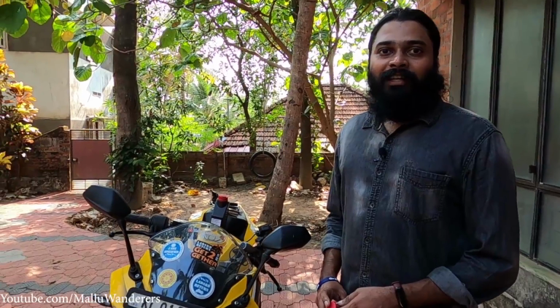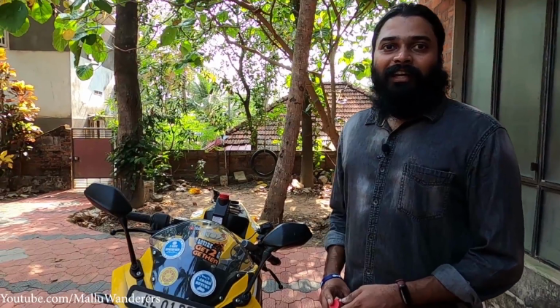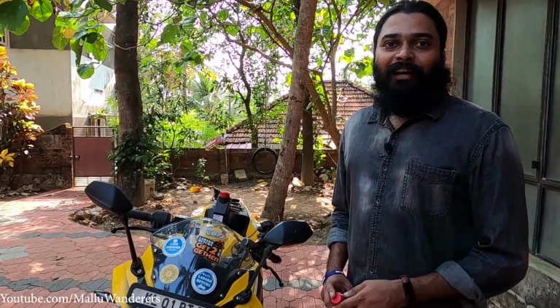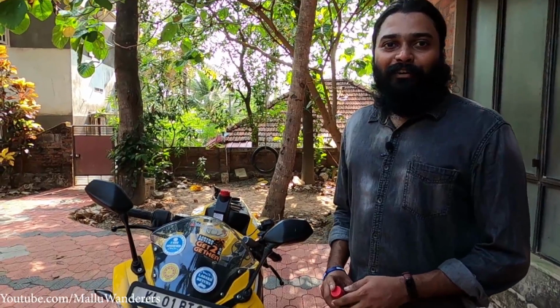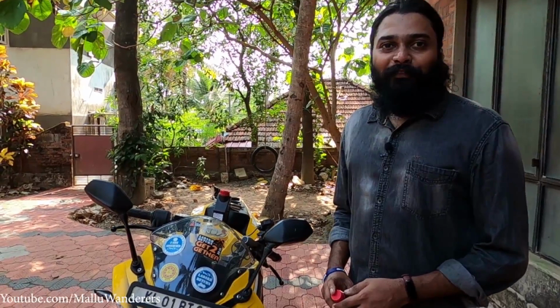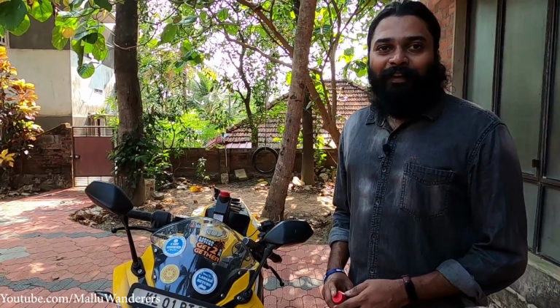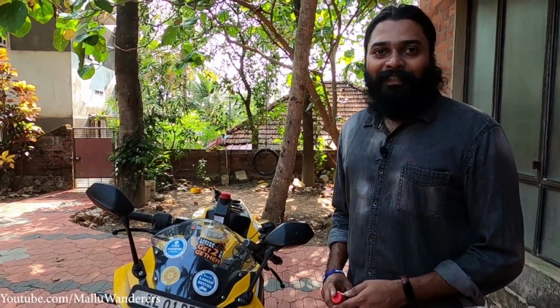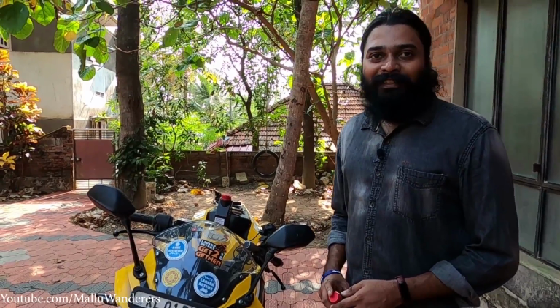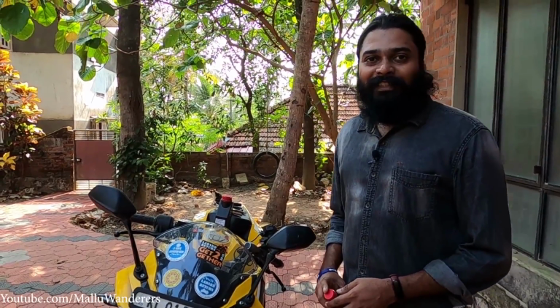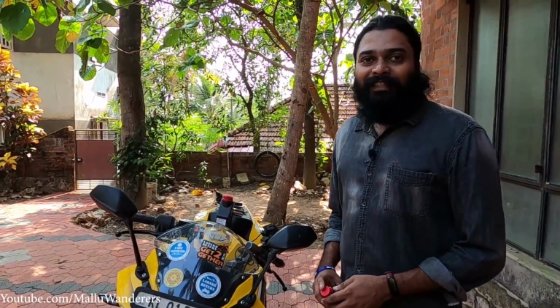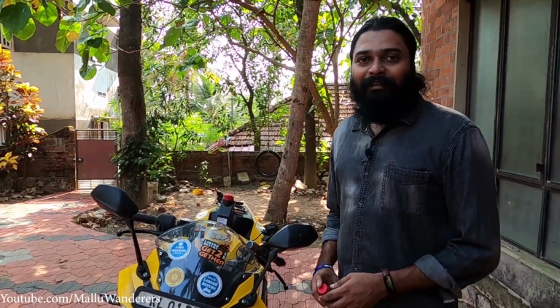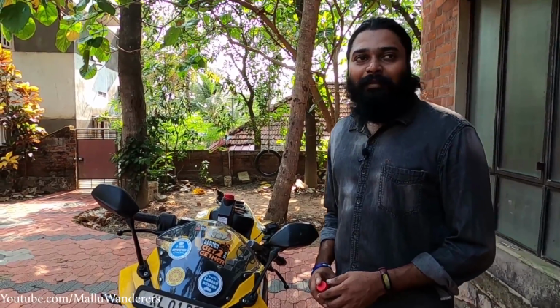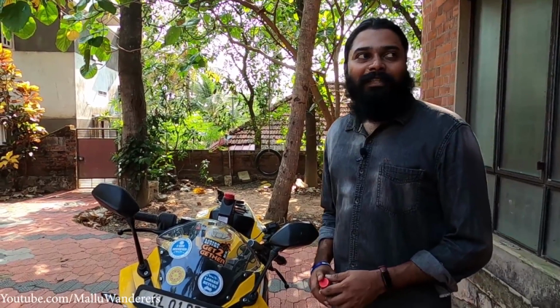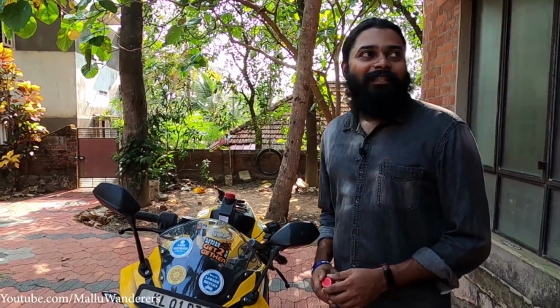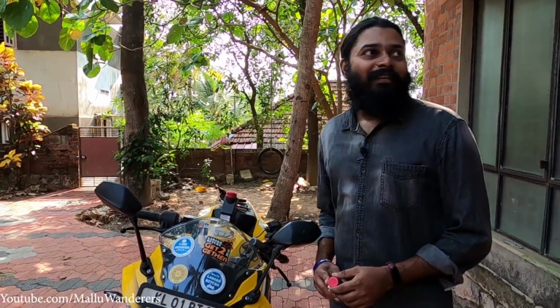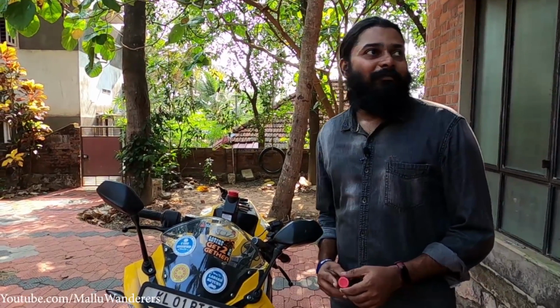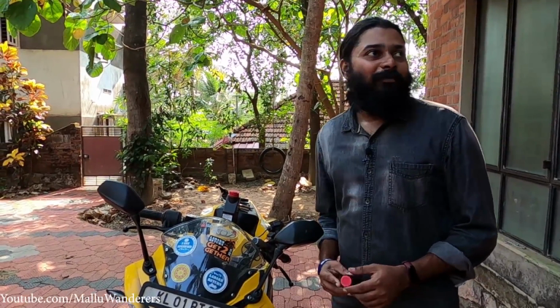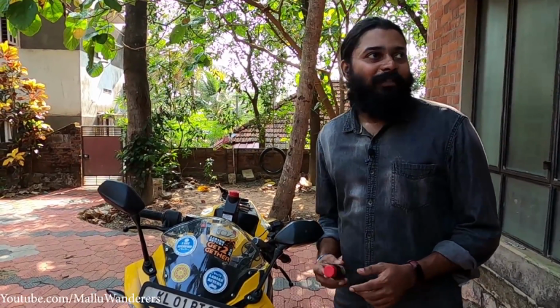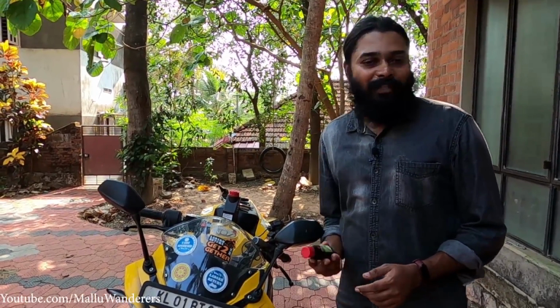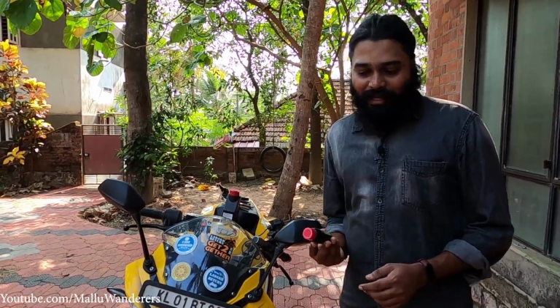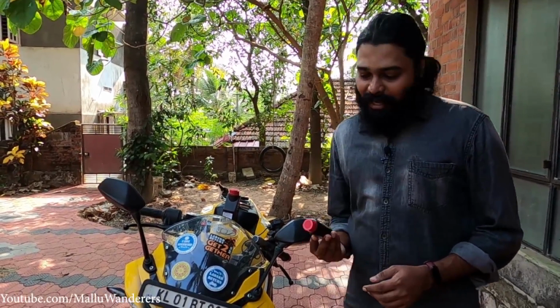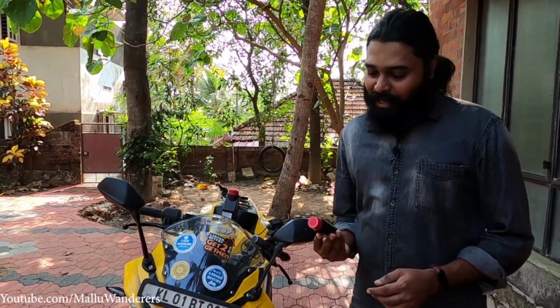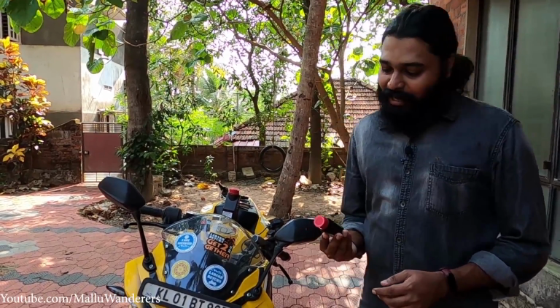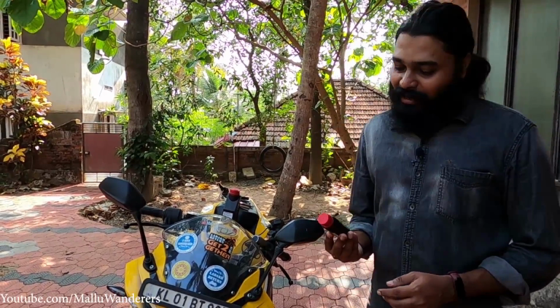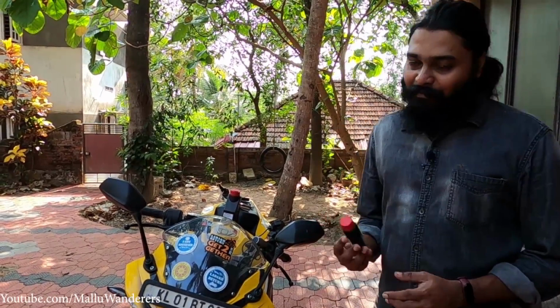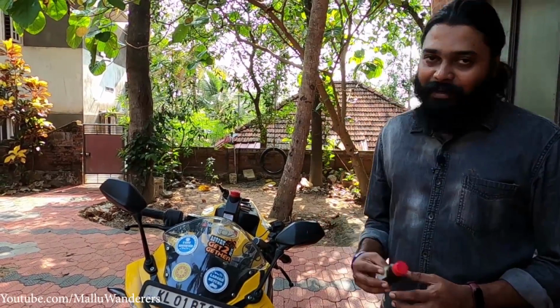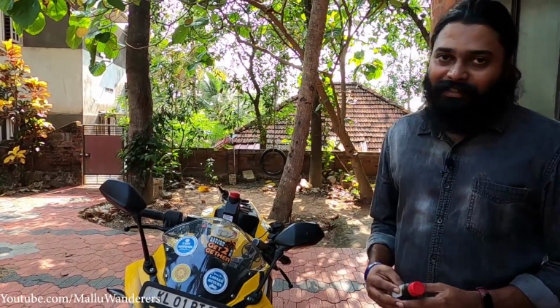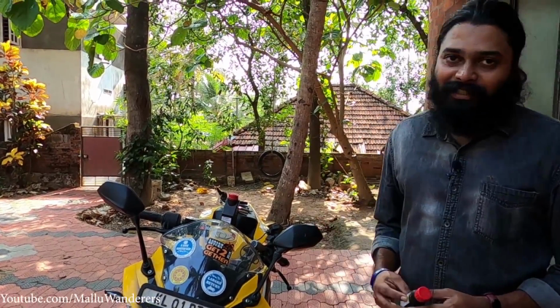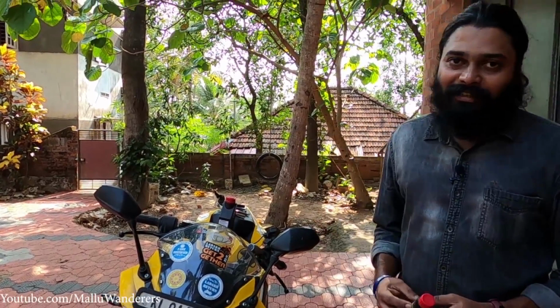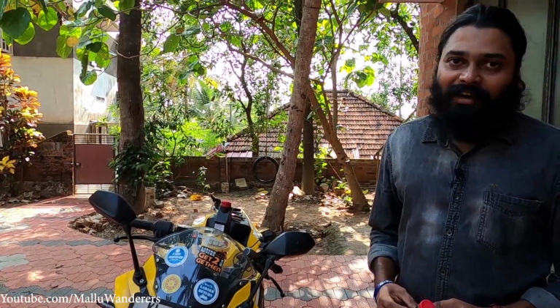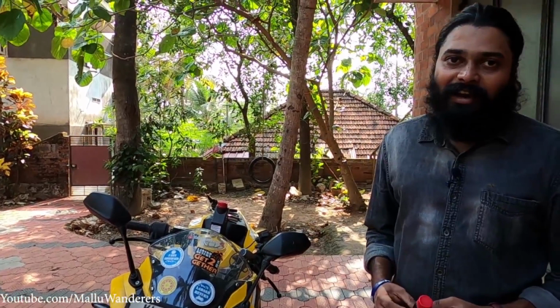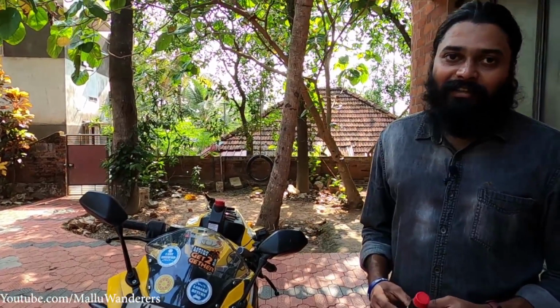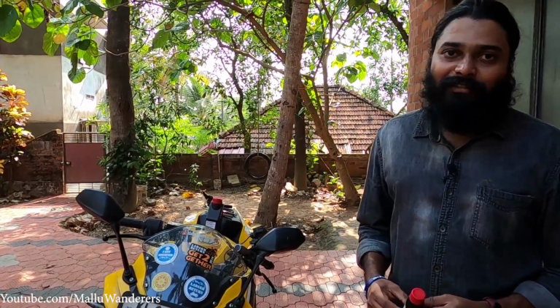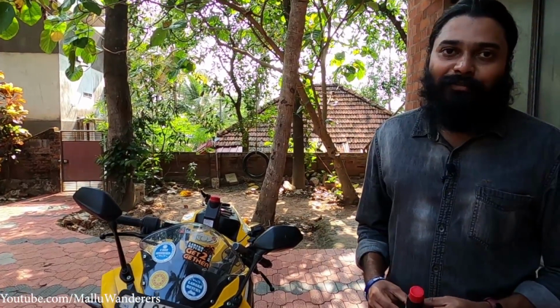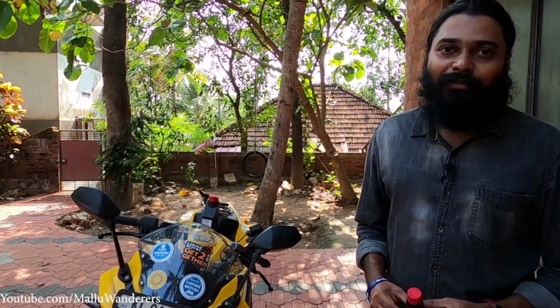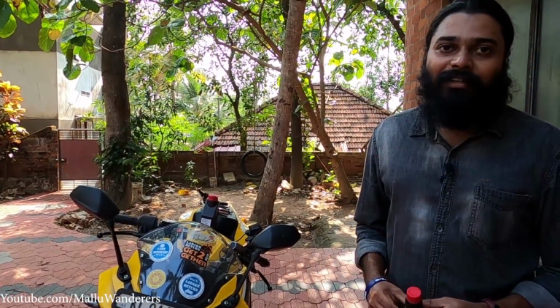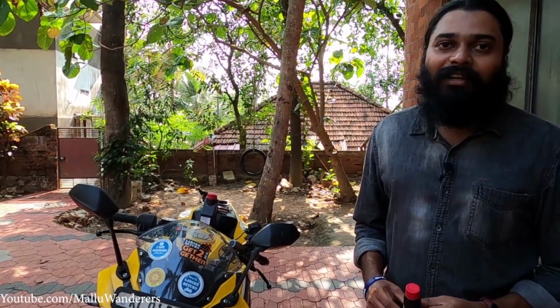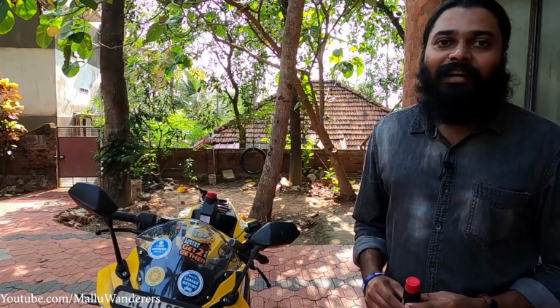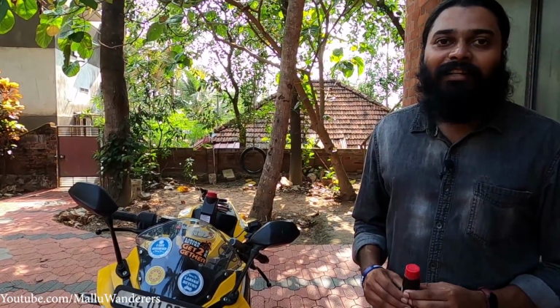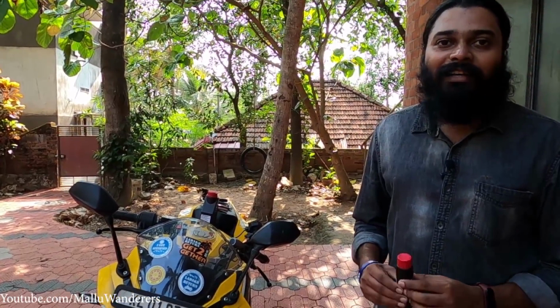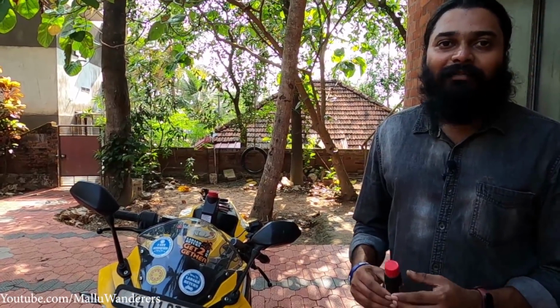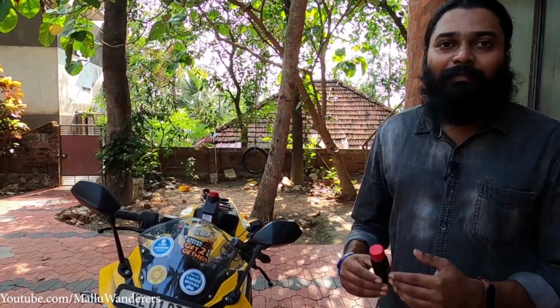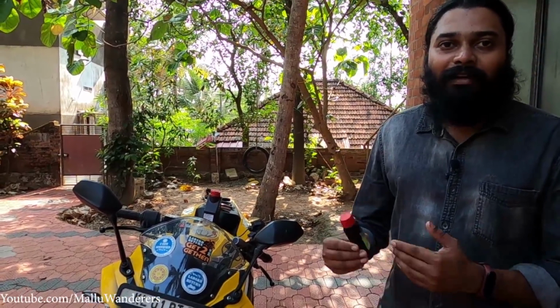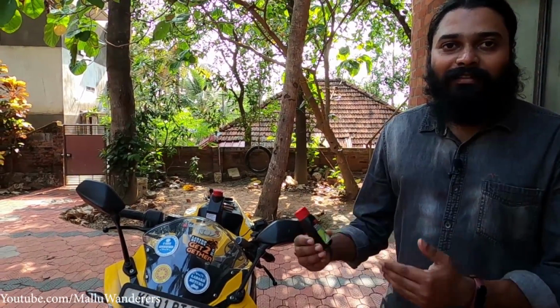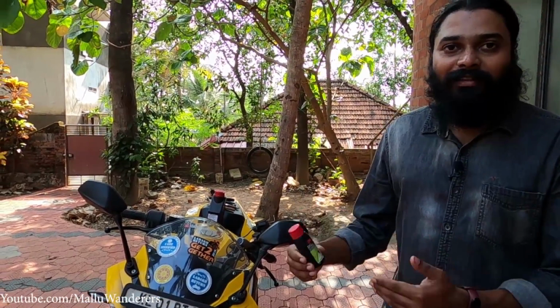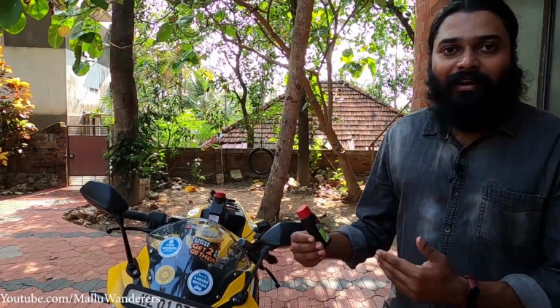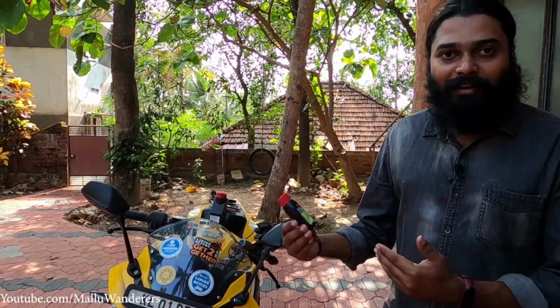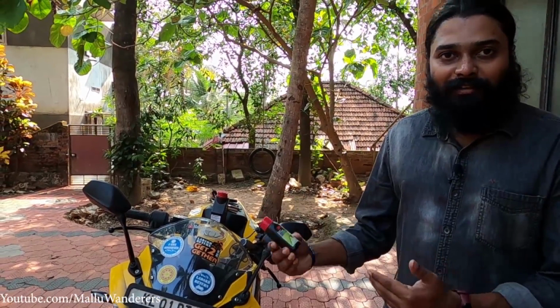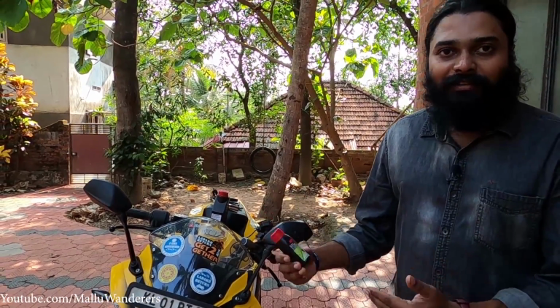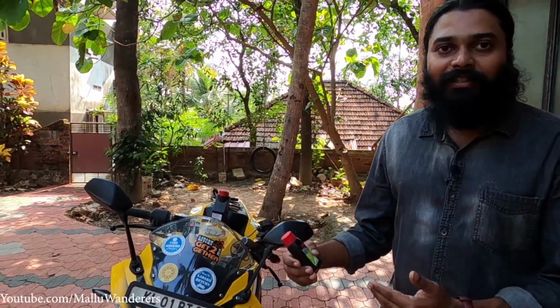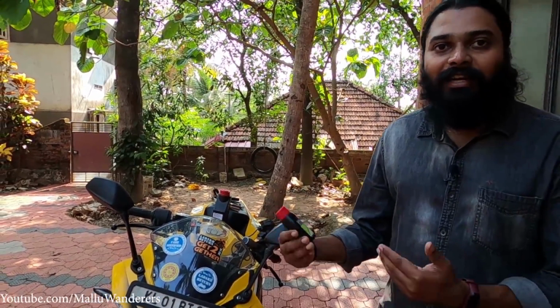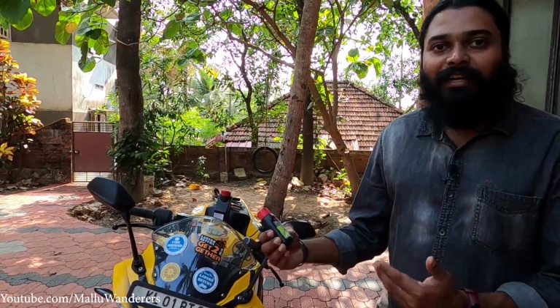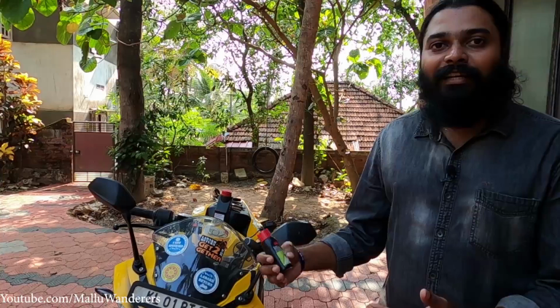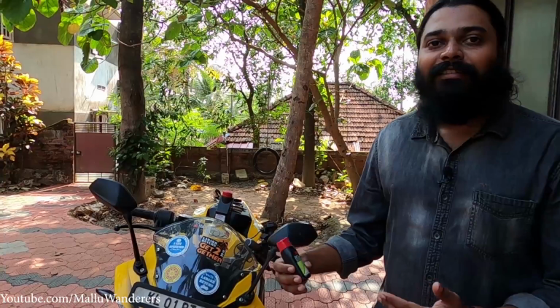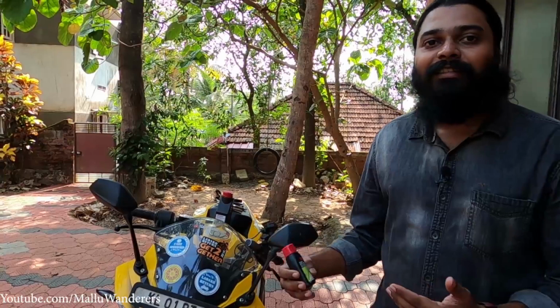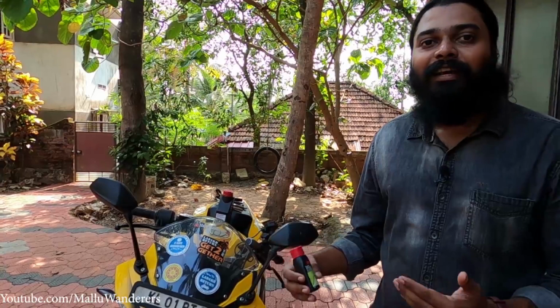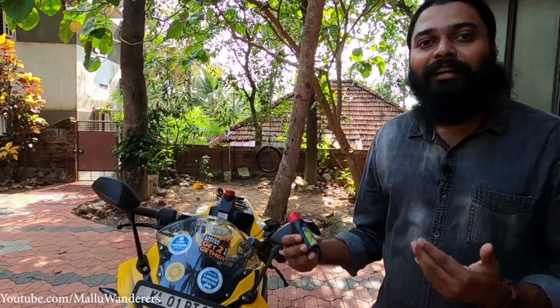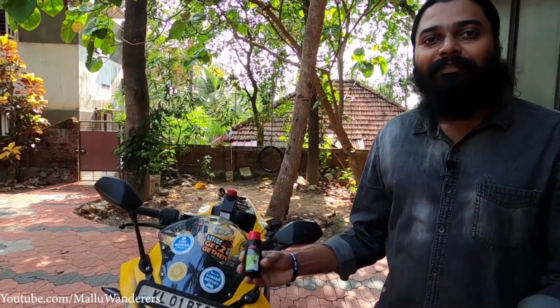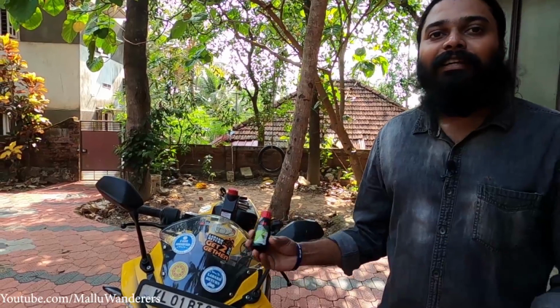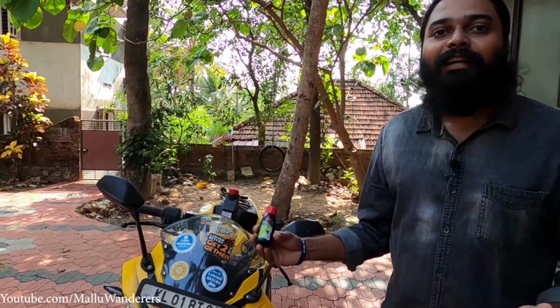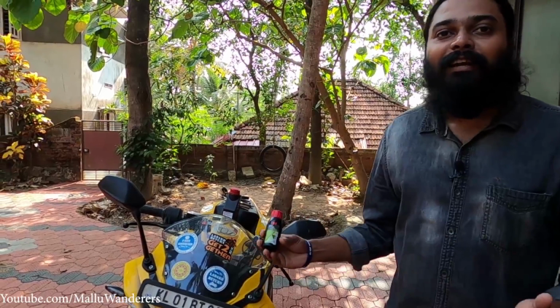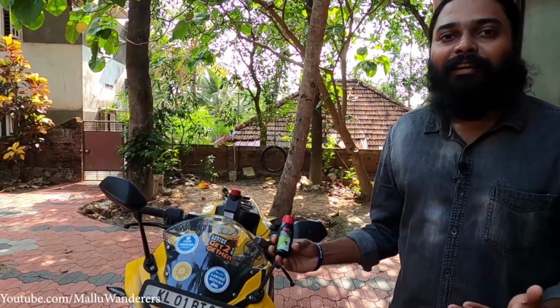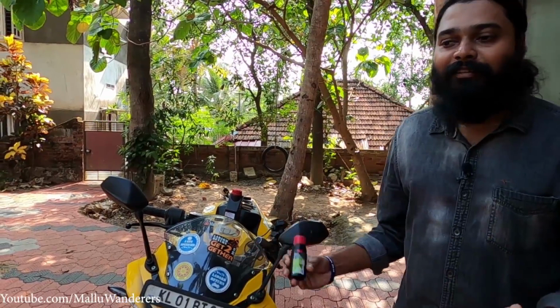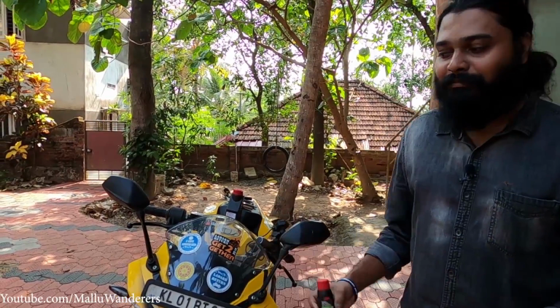Hello friends! What is the Pulsar RS200? We are going to talk about the Pulsar RS200 today.